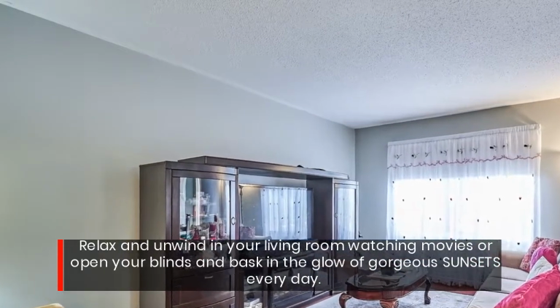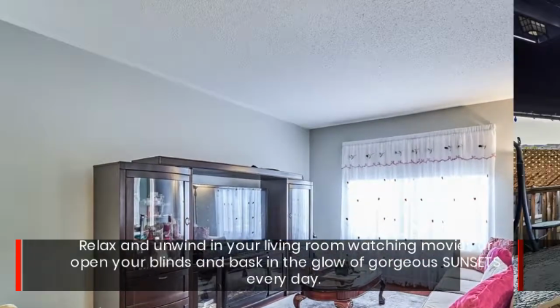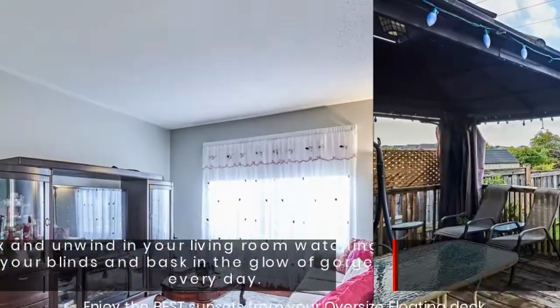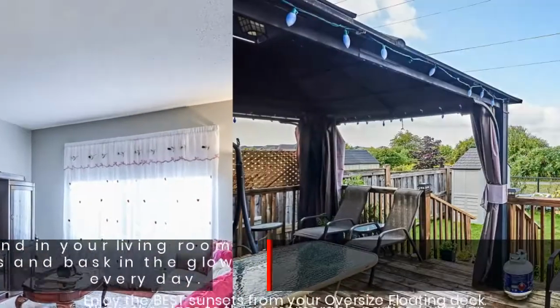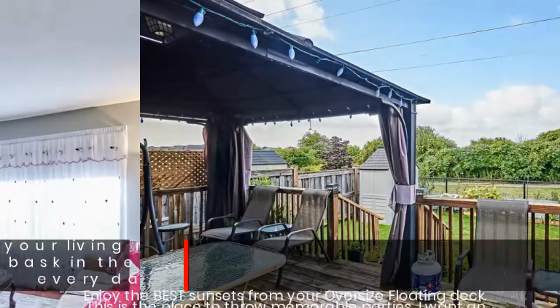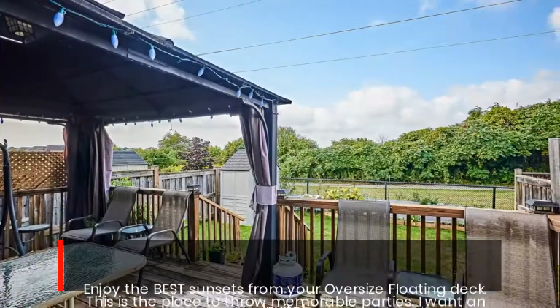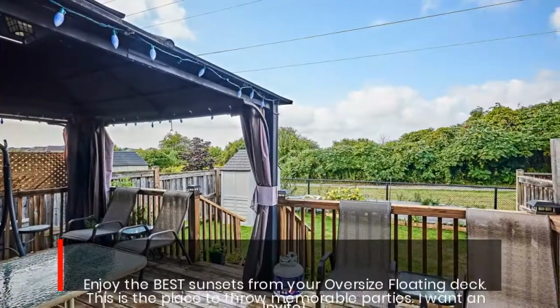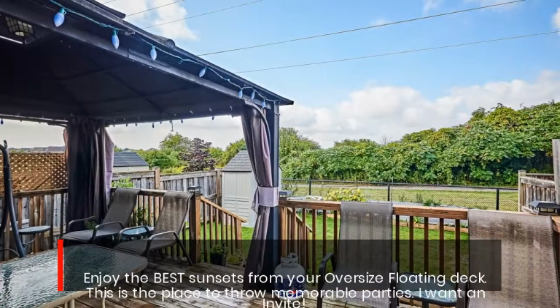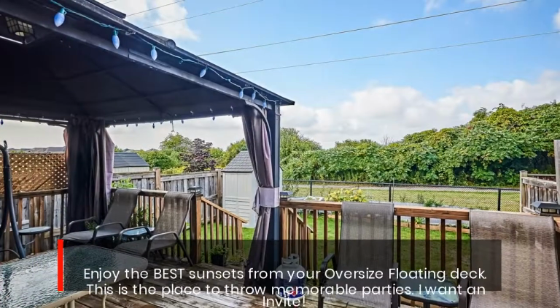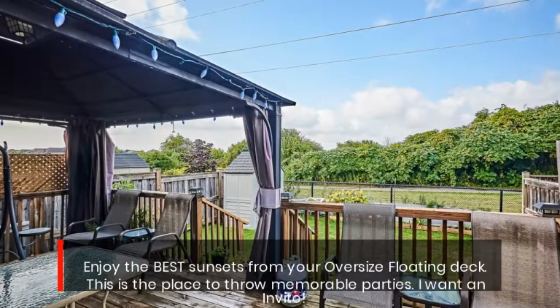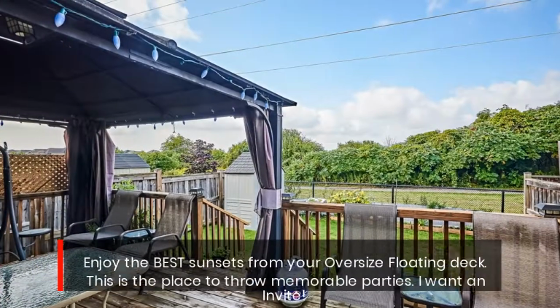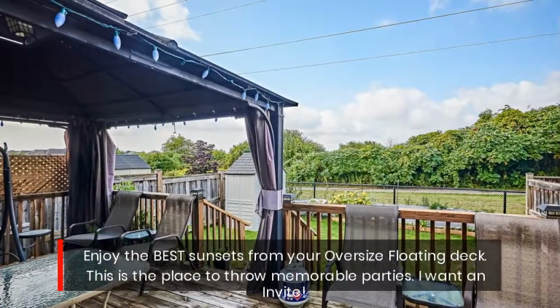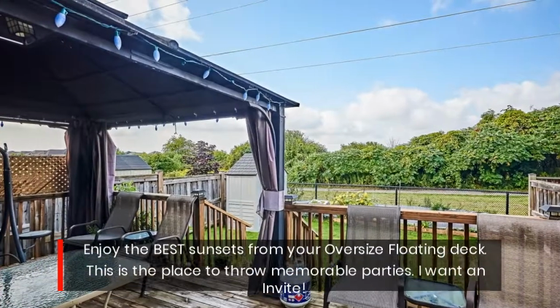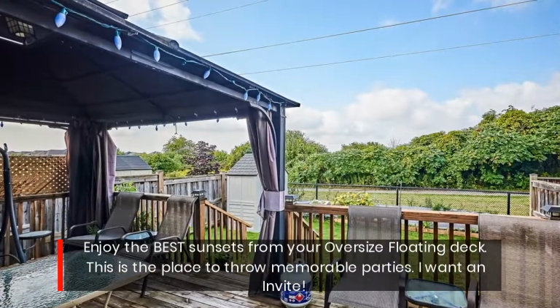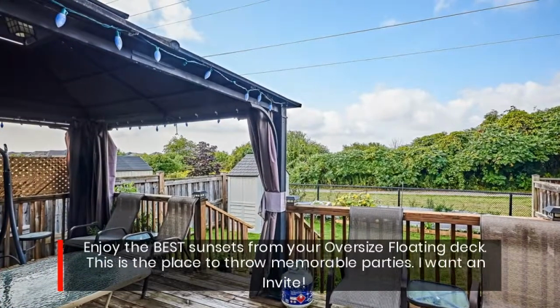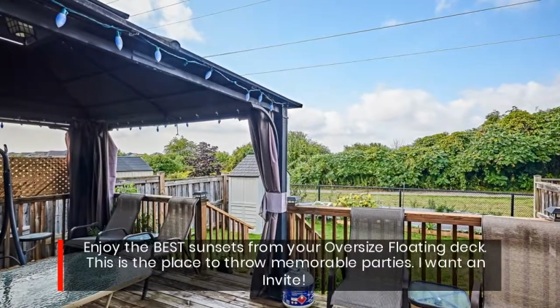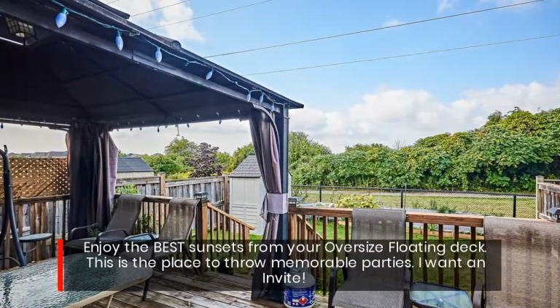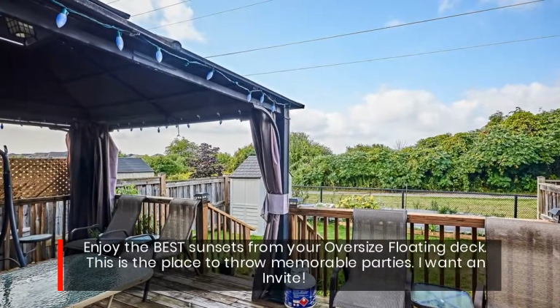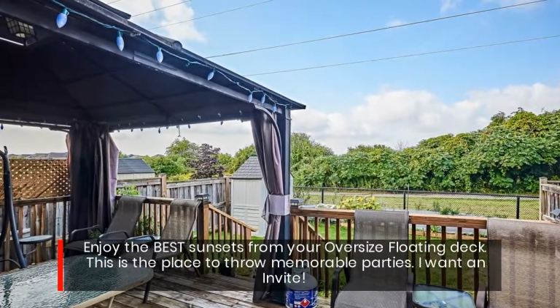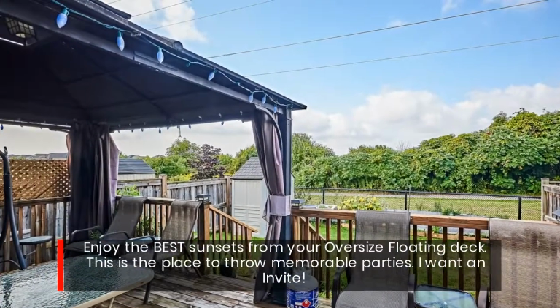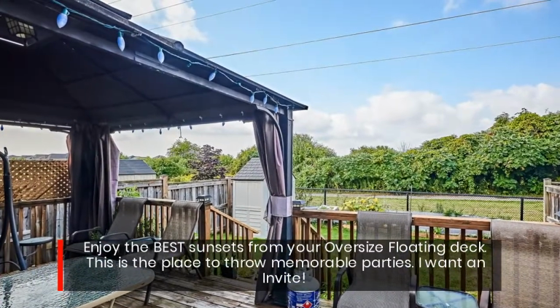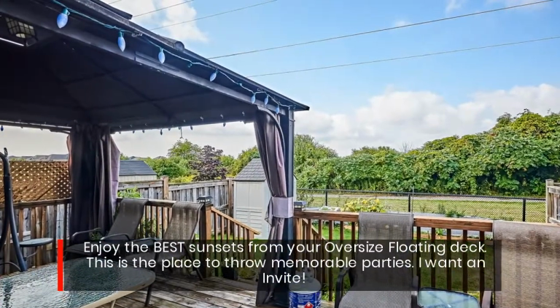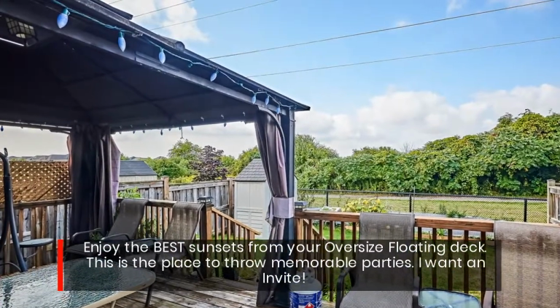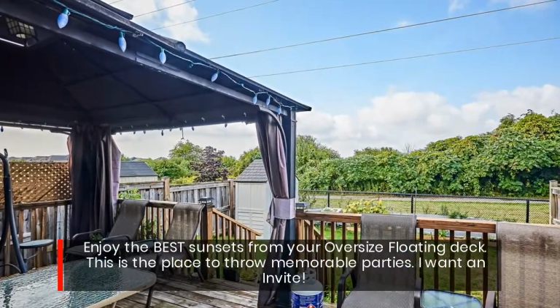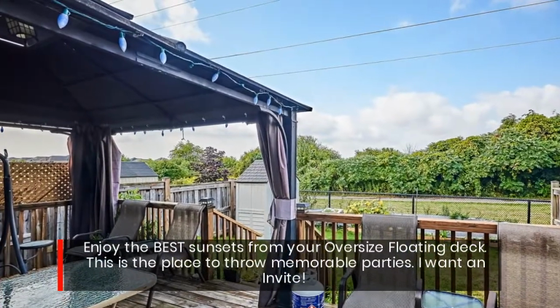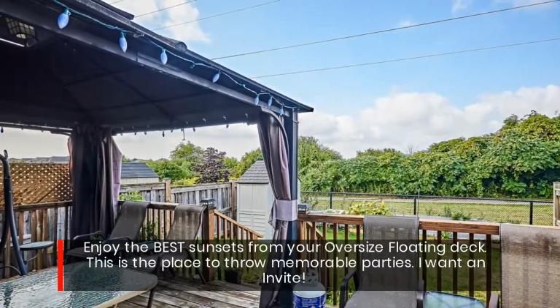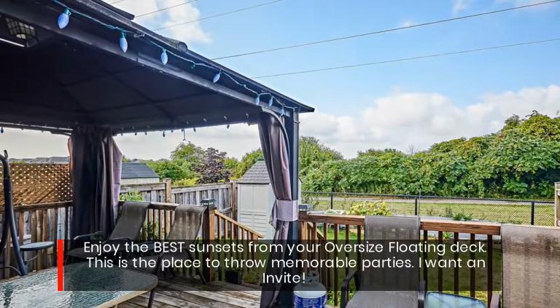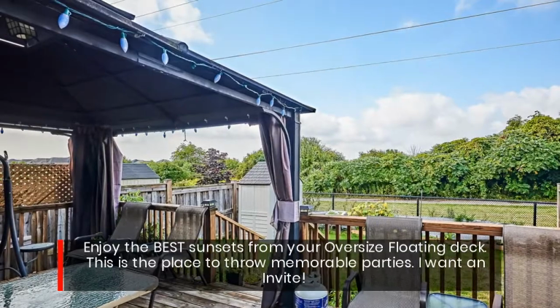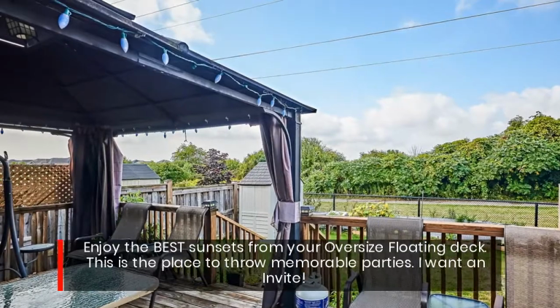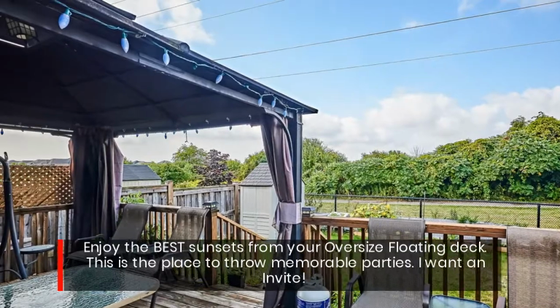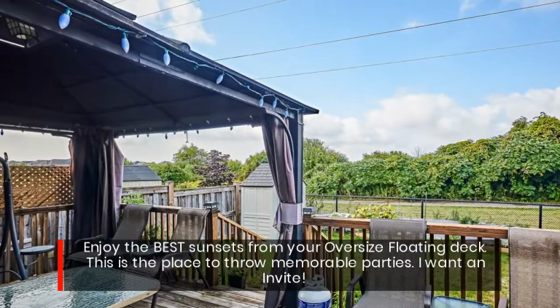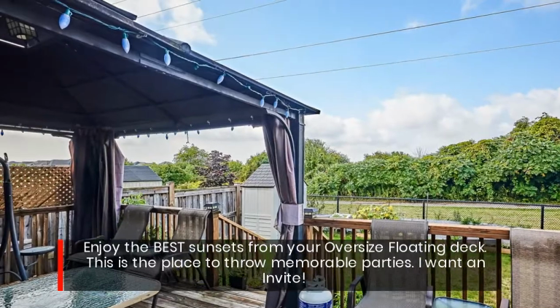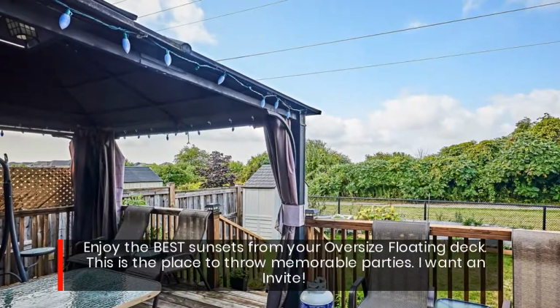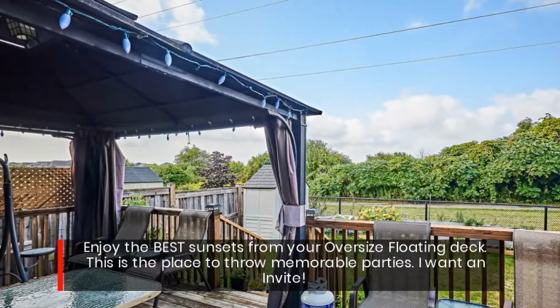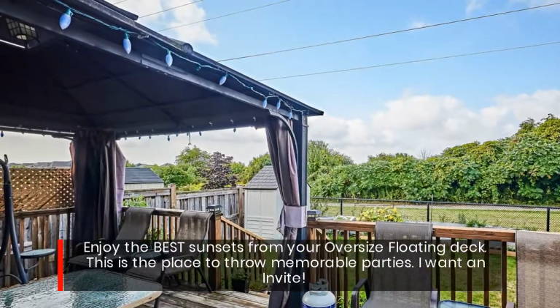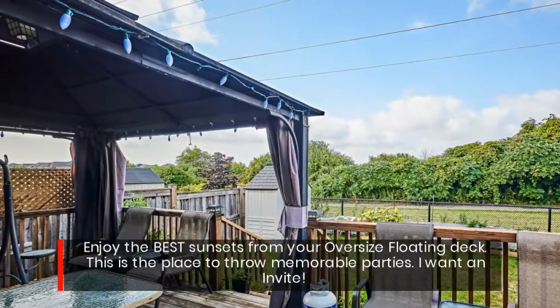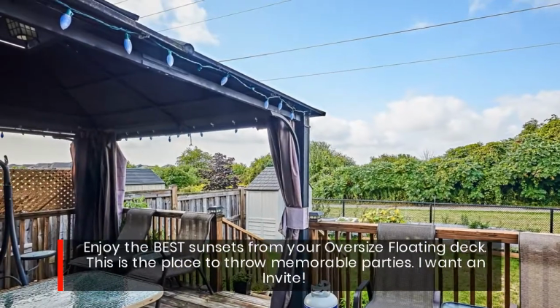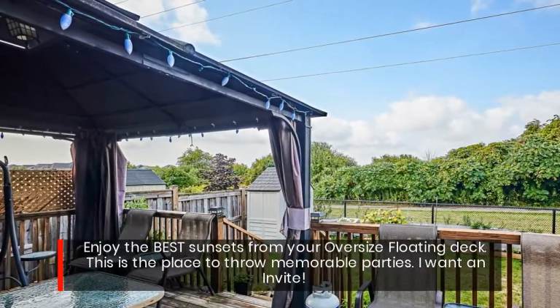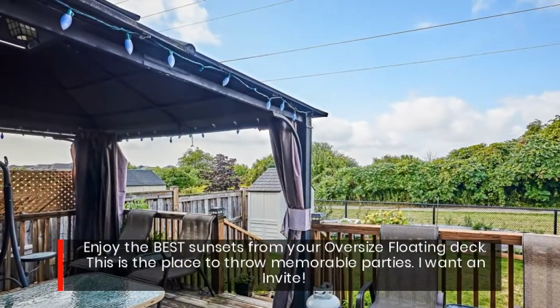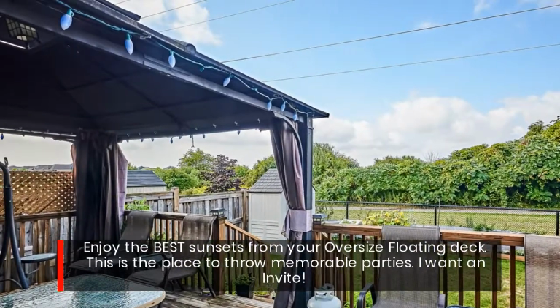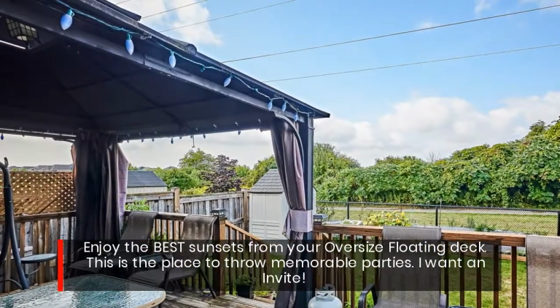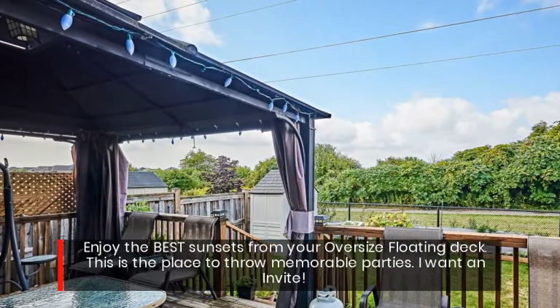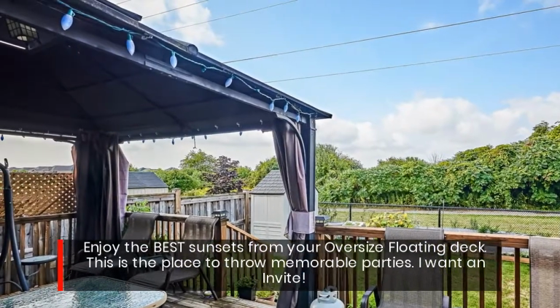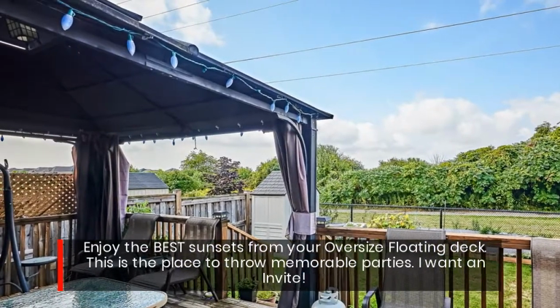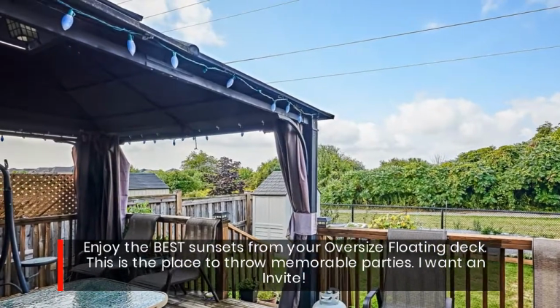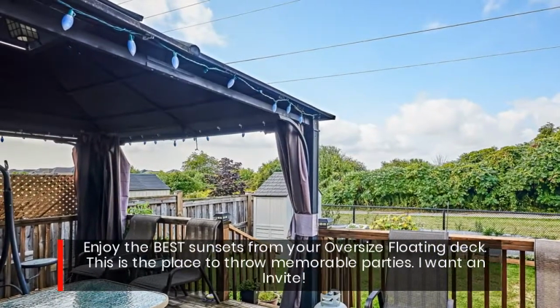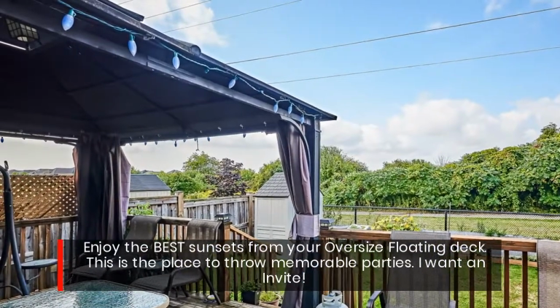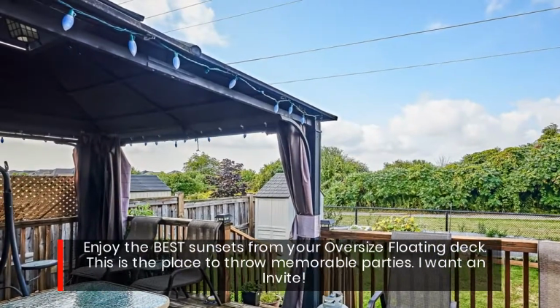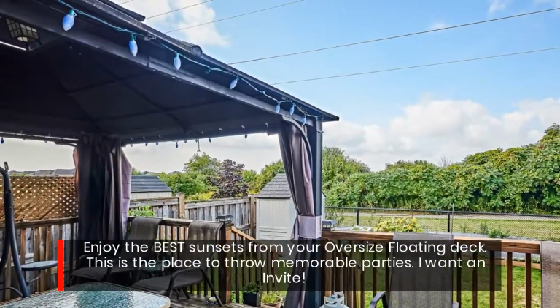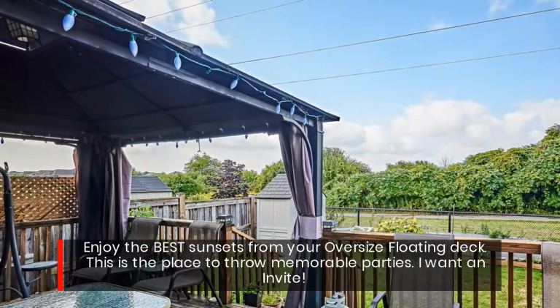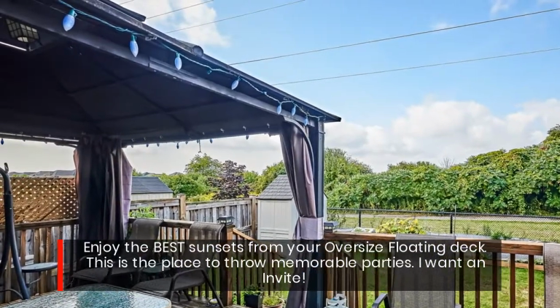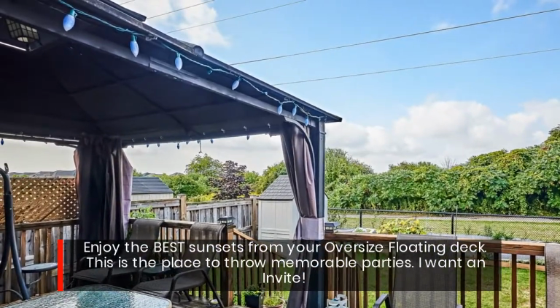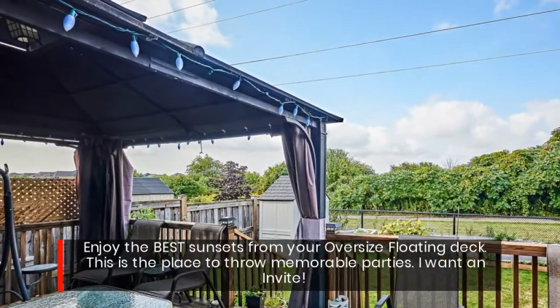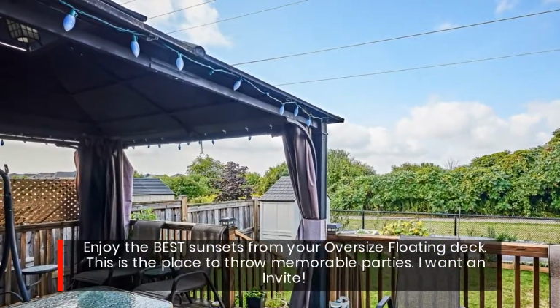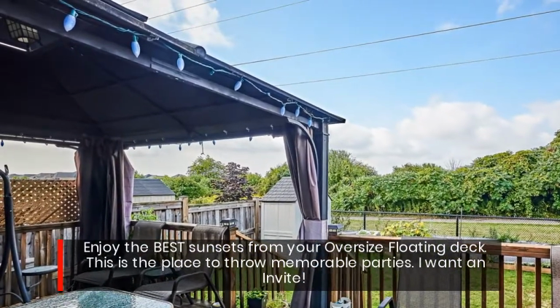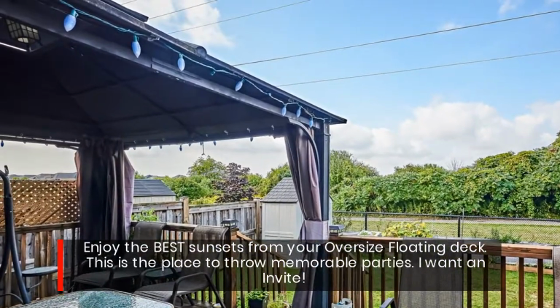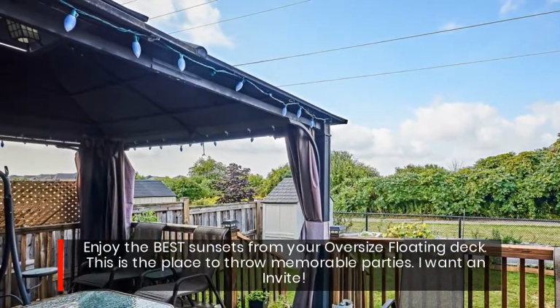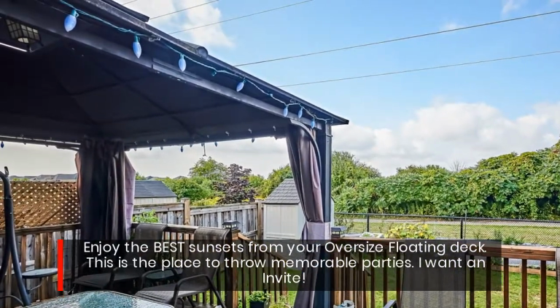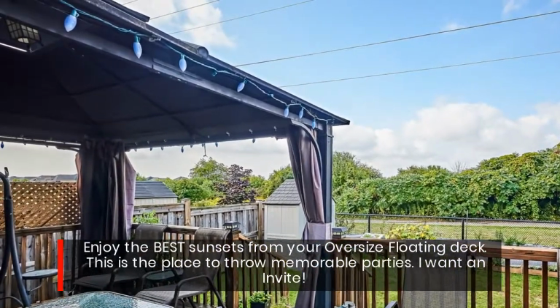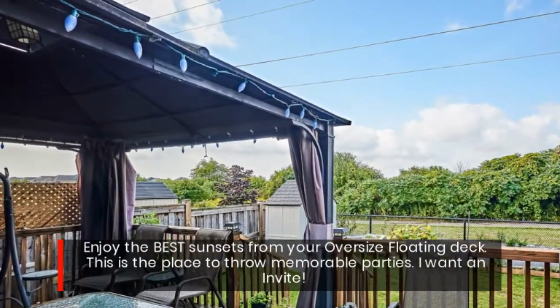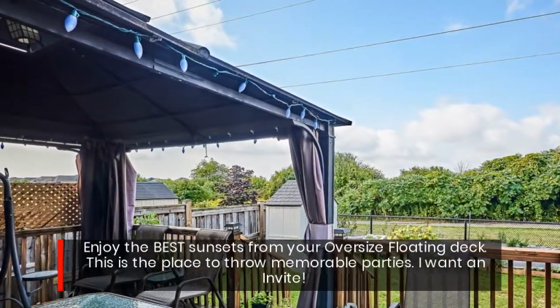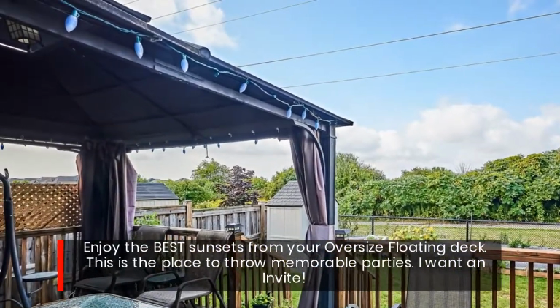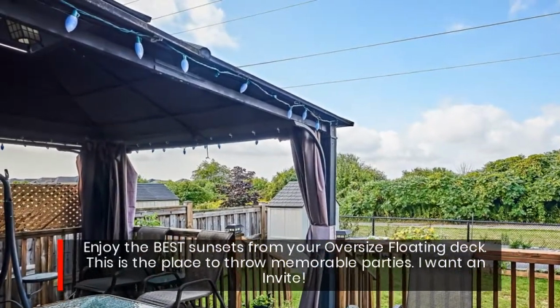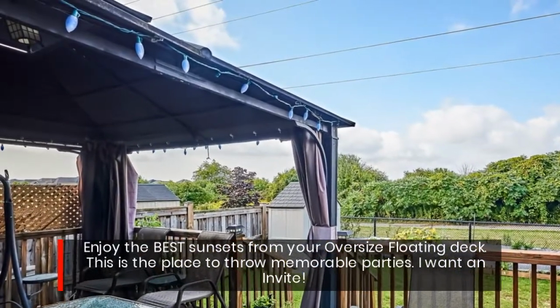Enjoy the best sunsets from your oversized floating deck. This is the place to throw memorable parties. I want an invite!